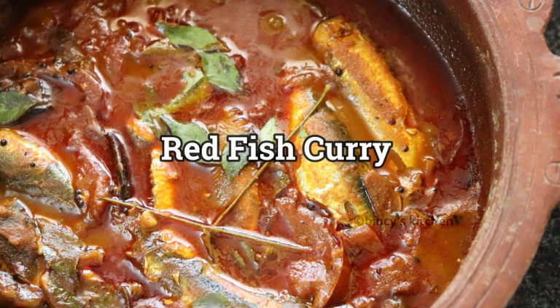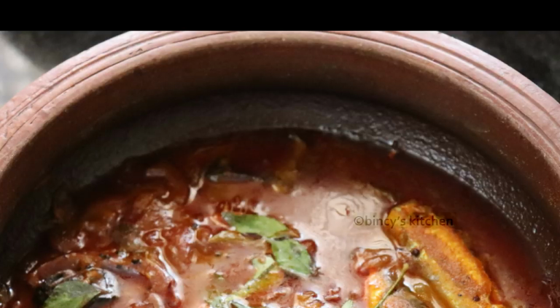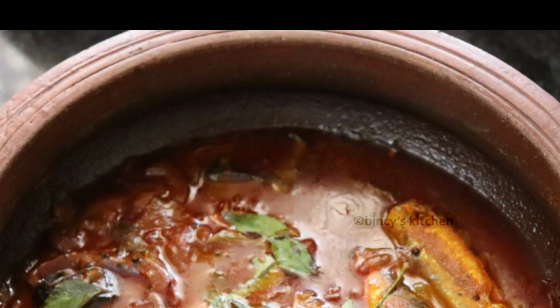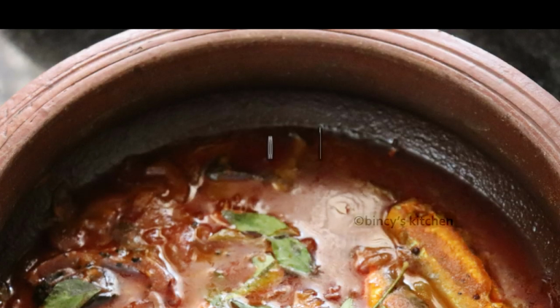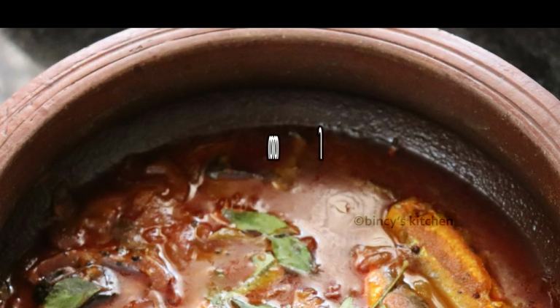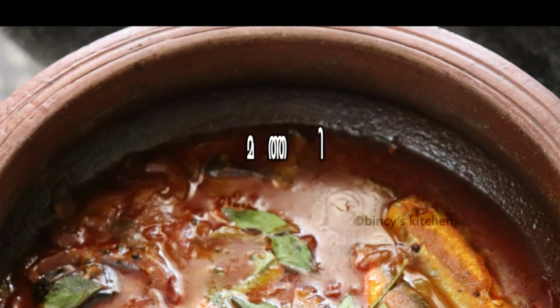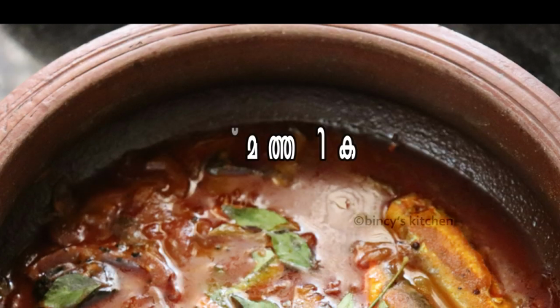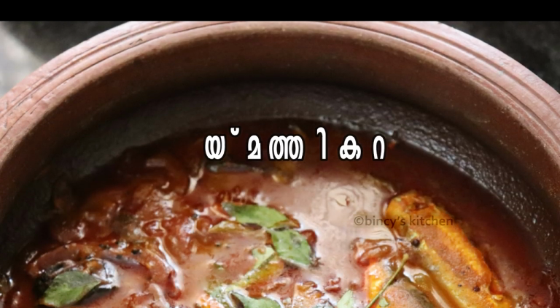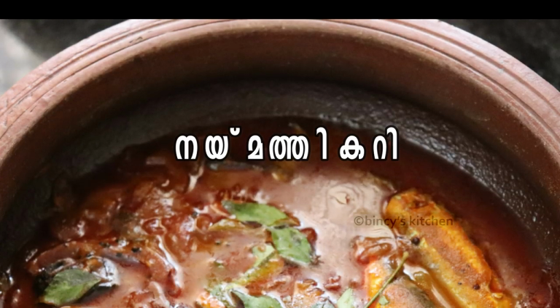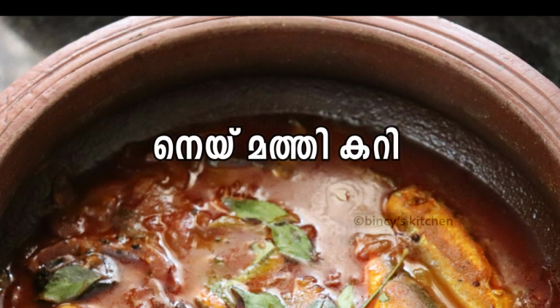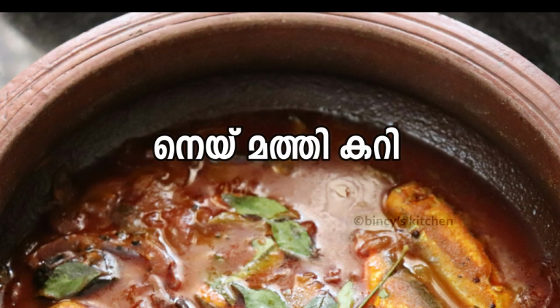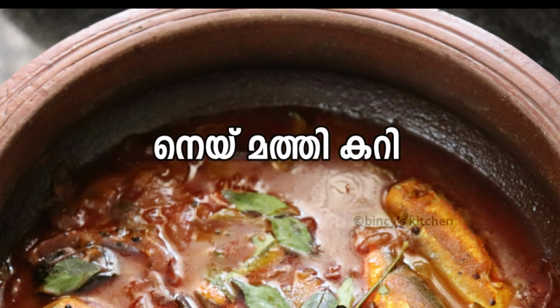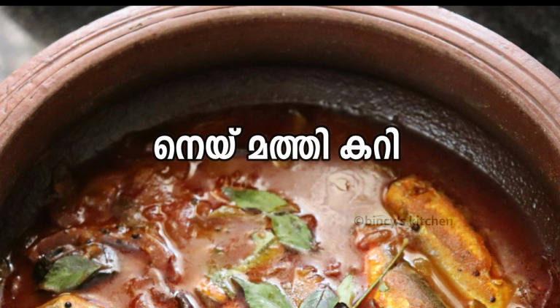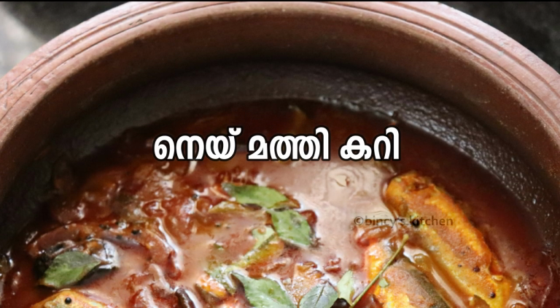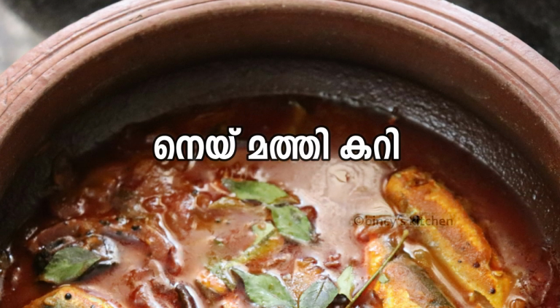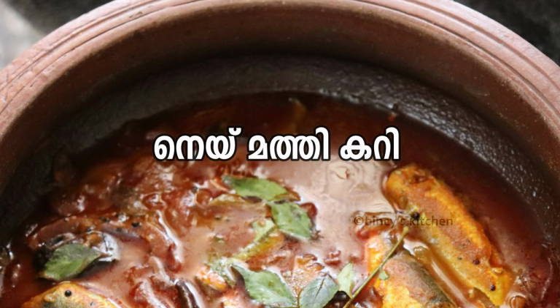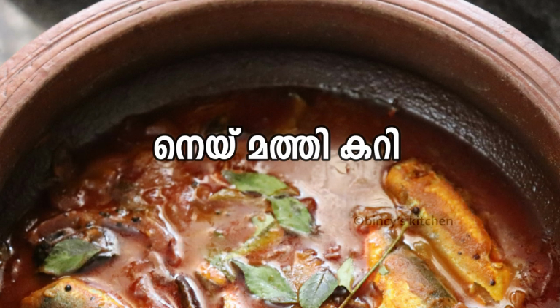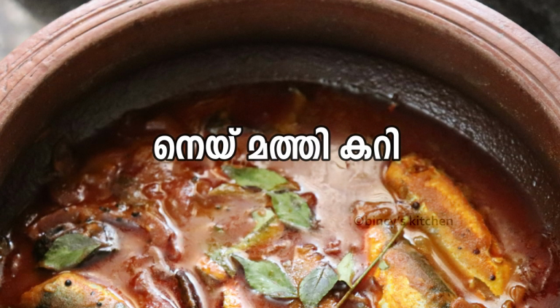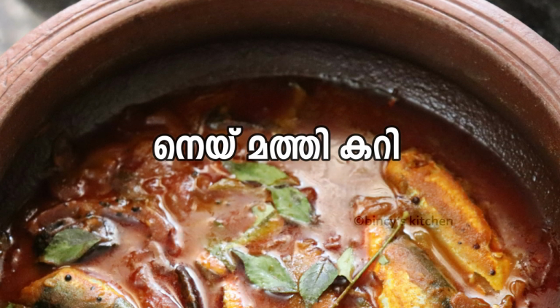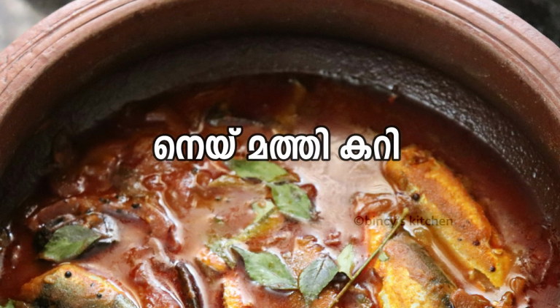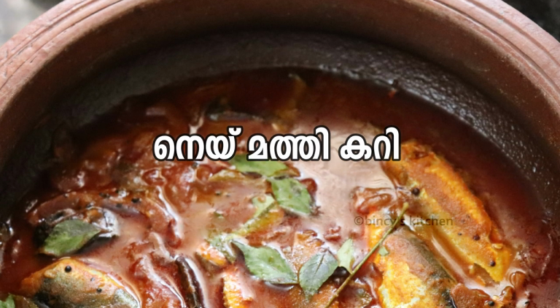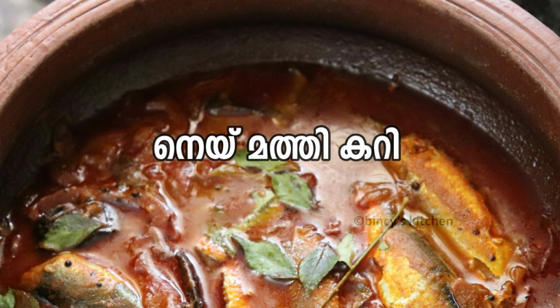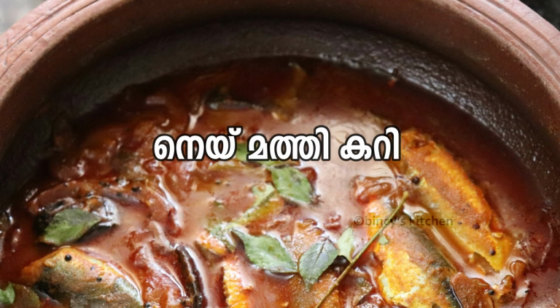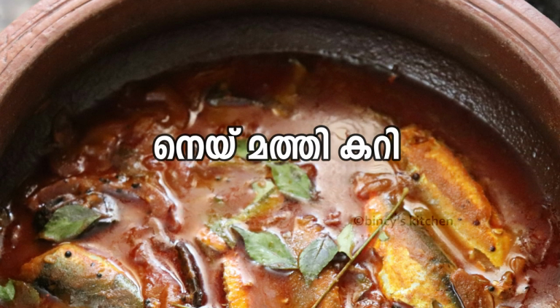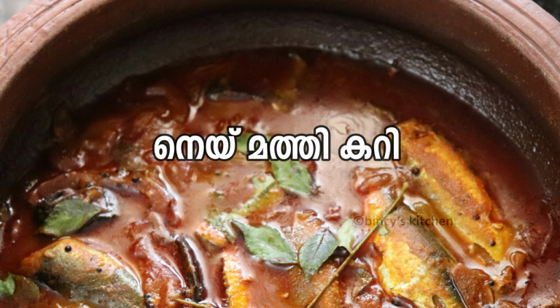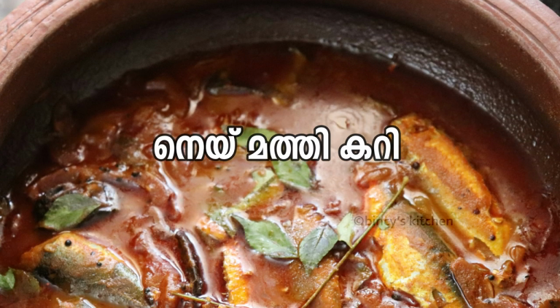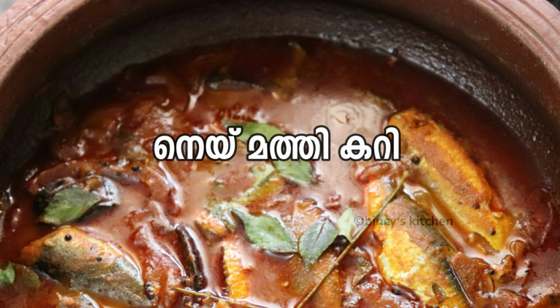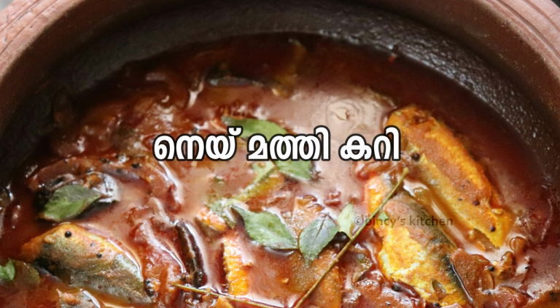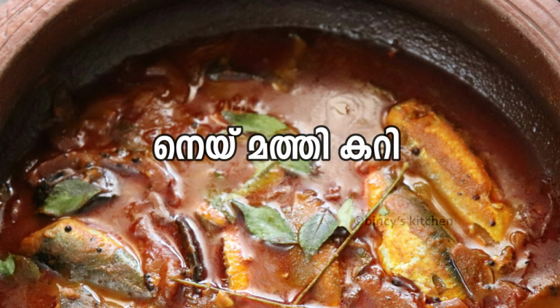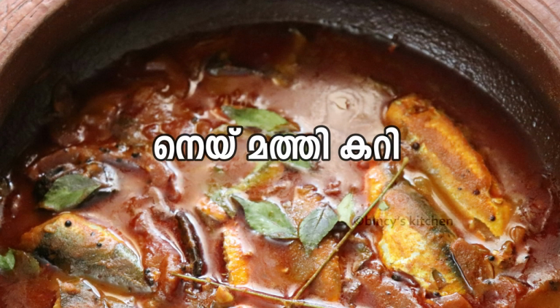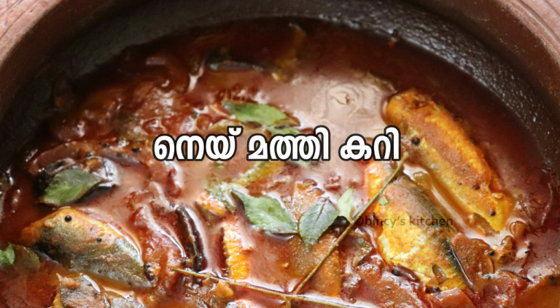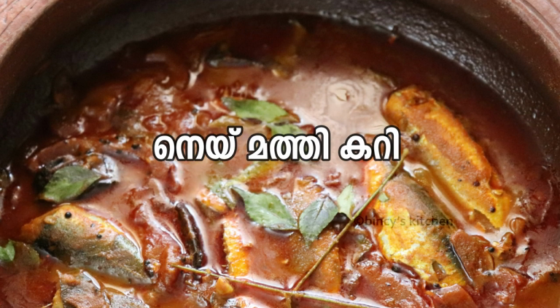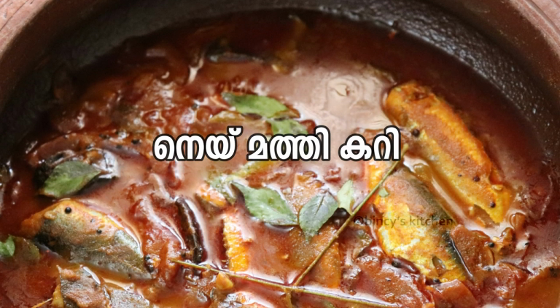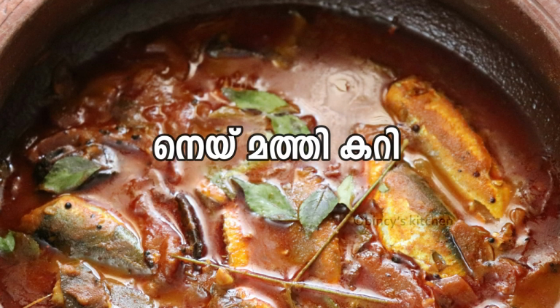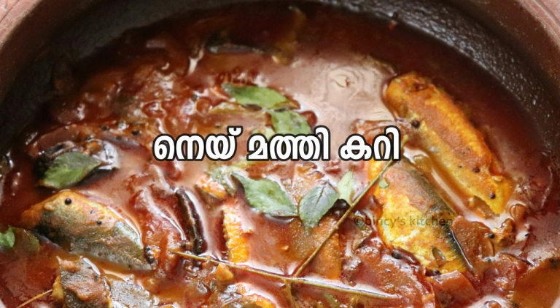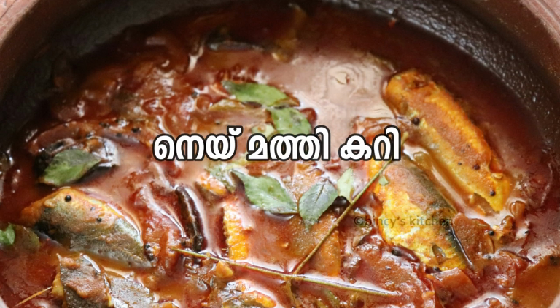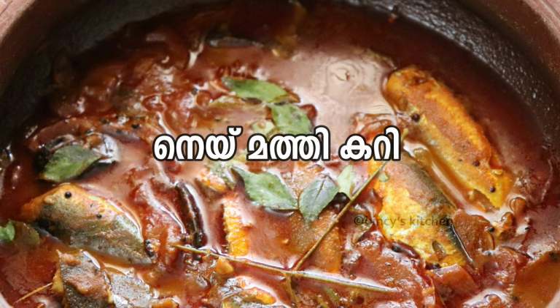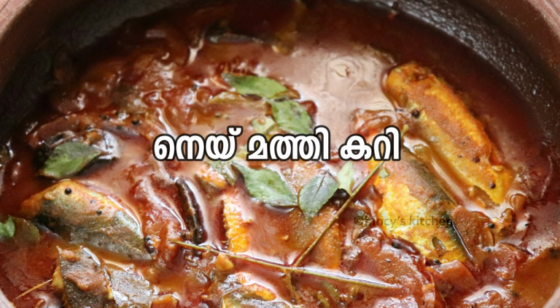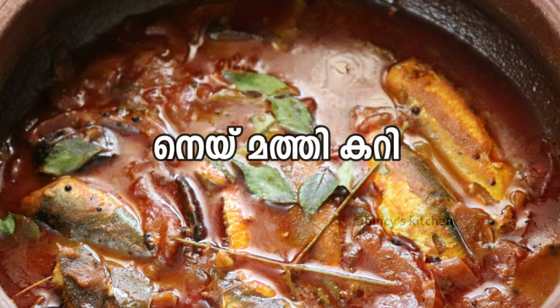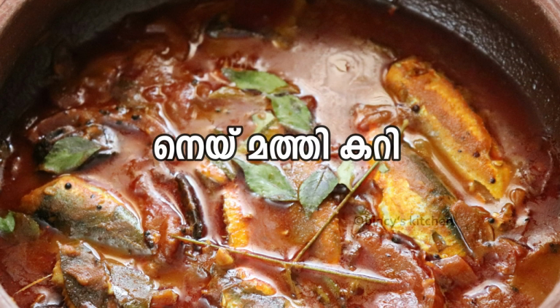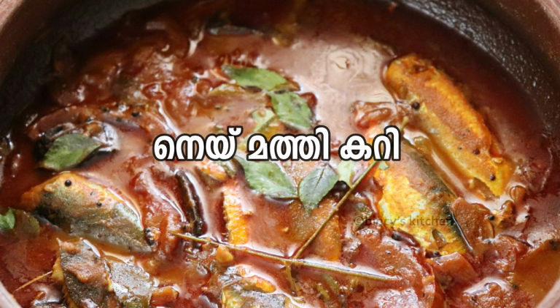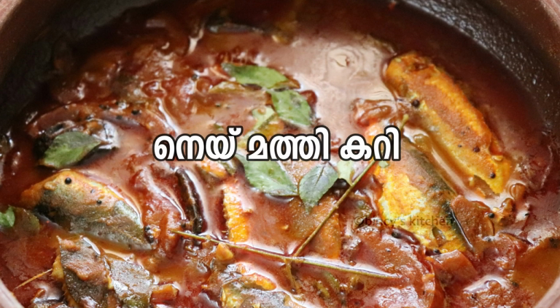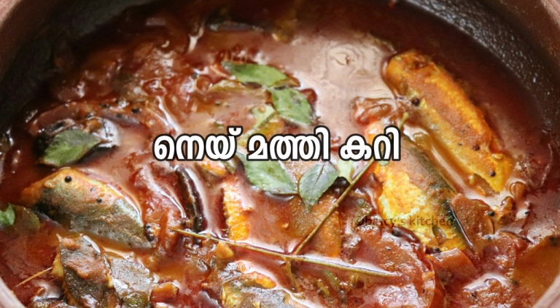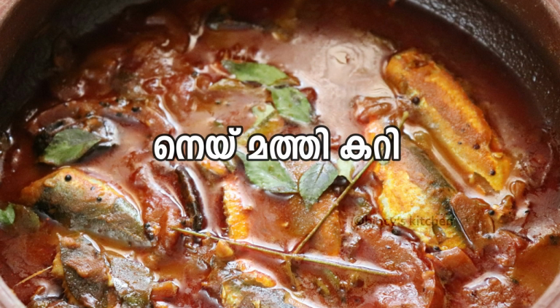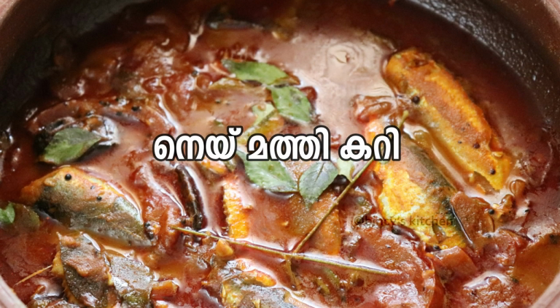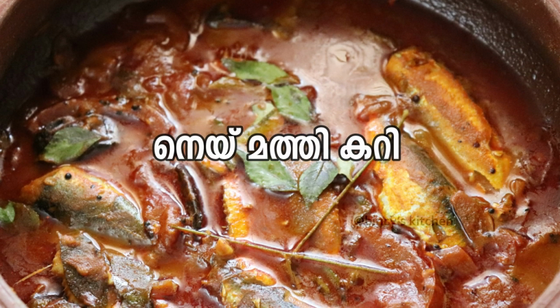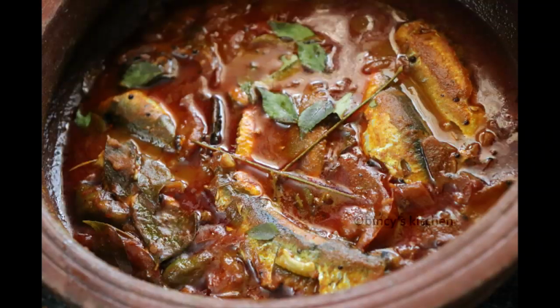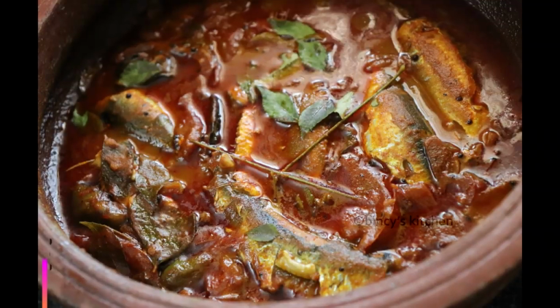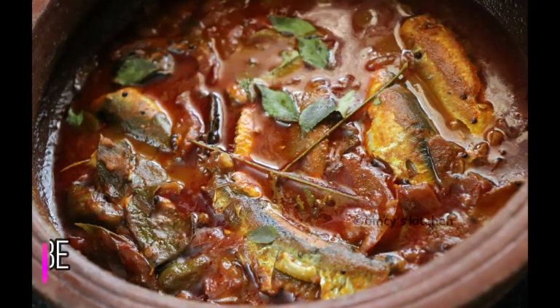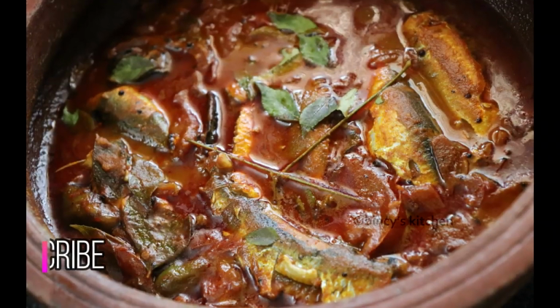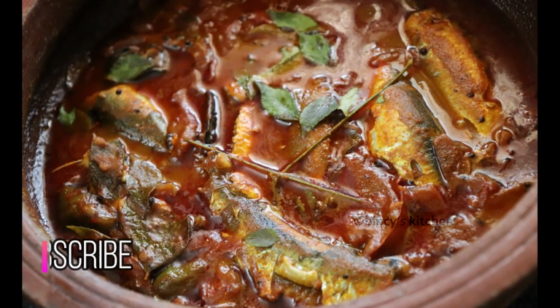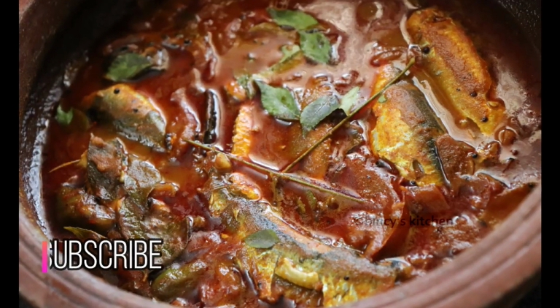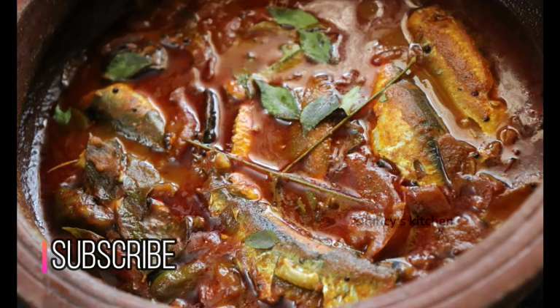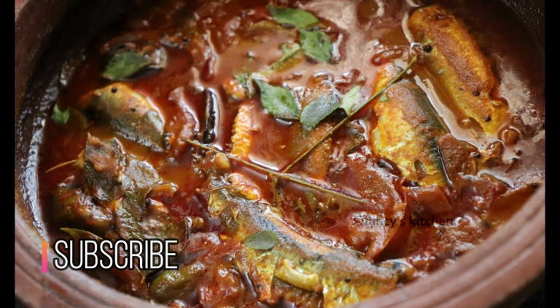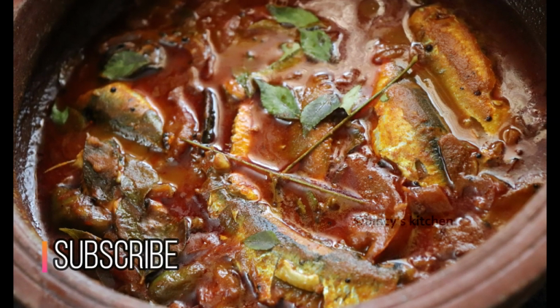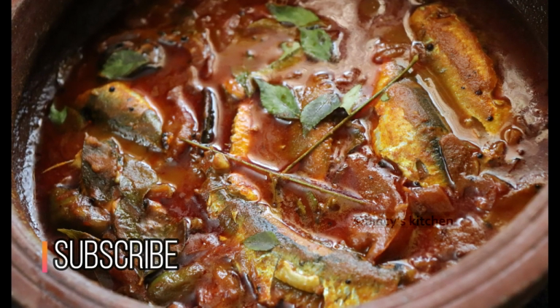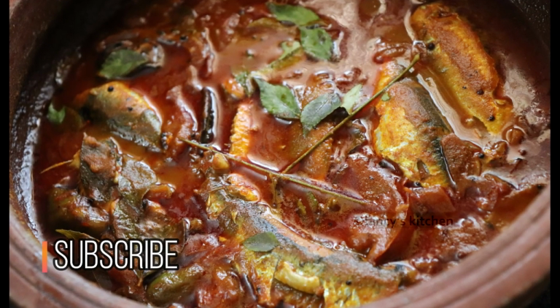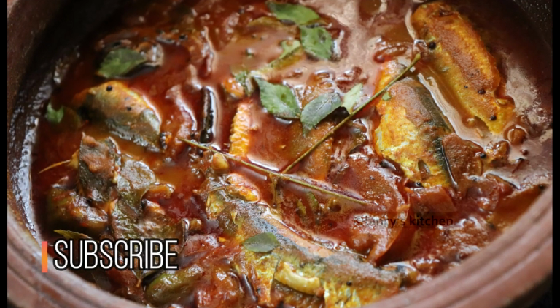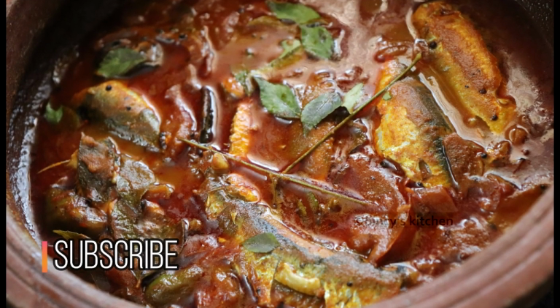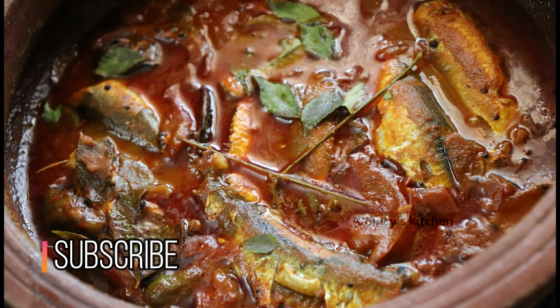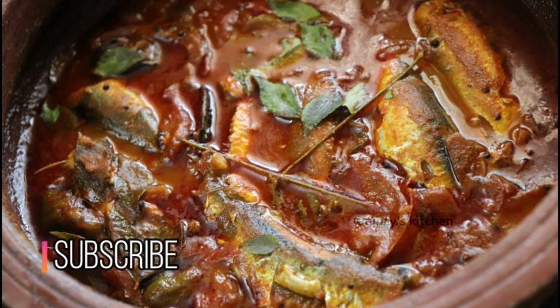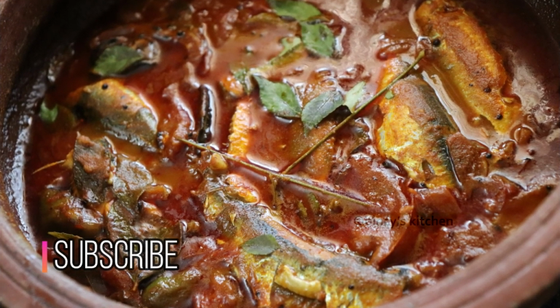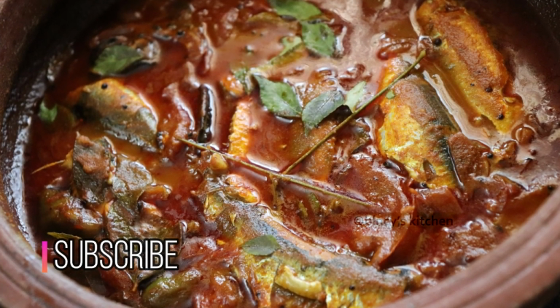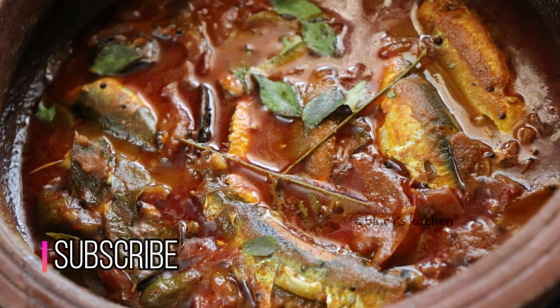Hello everyone. Today we are going to eat a good food recipe. I am going to share this recipe.